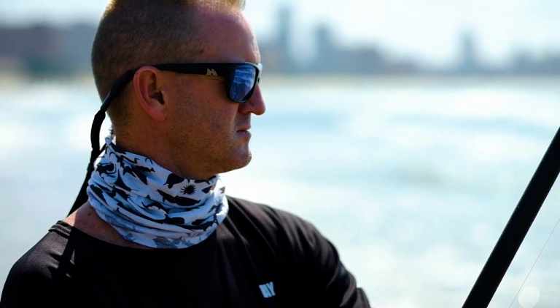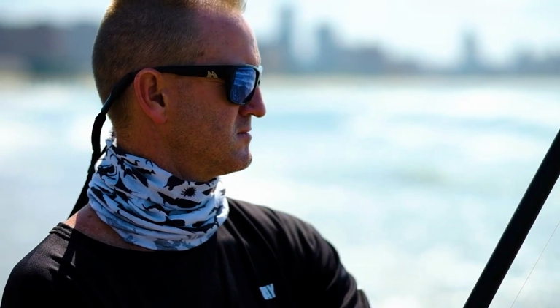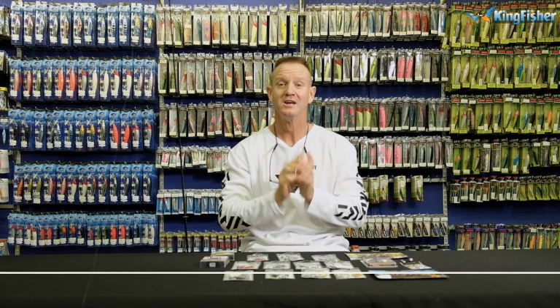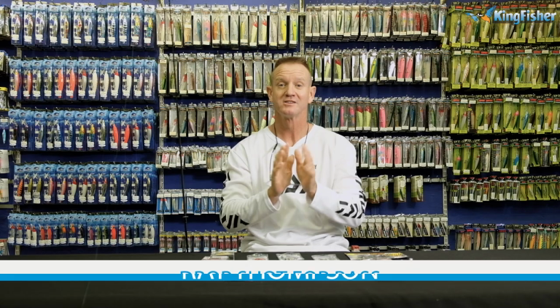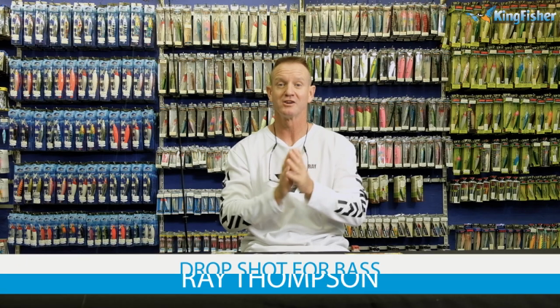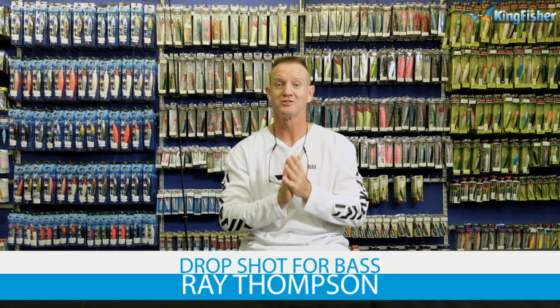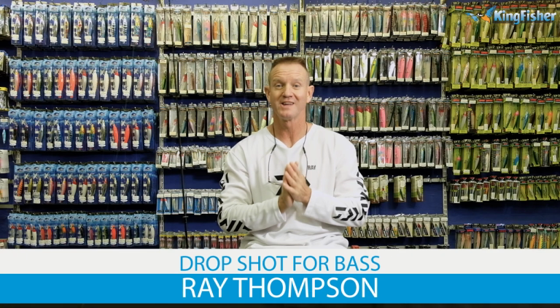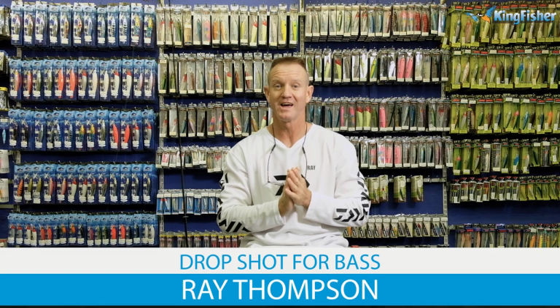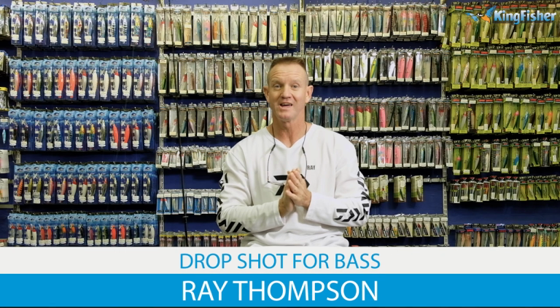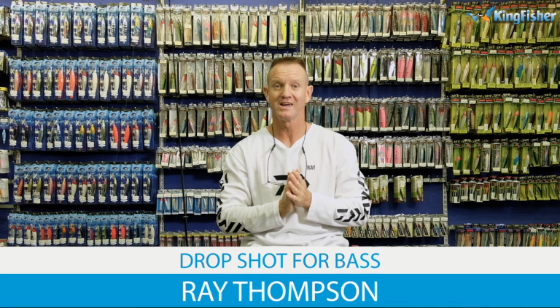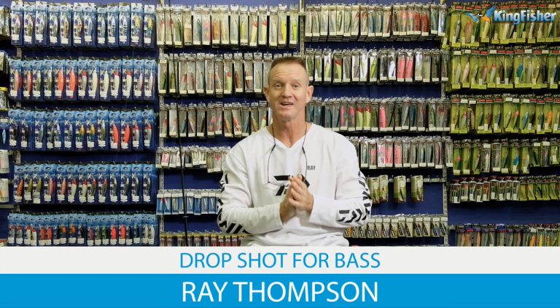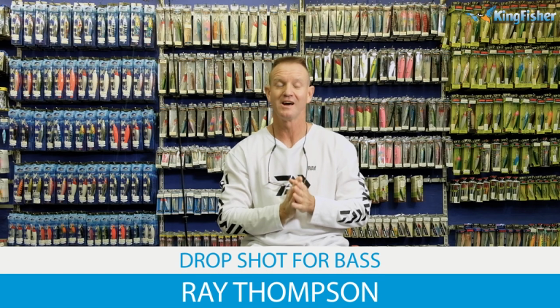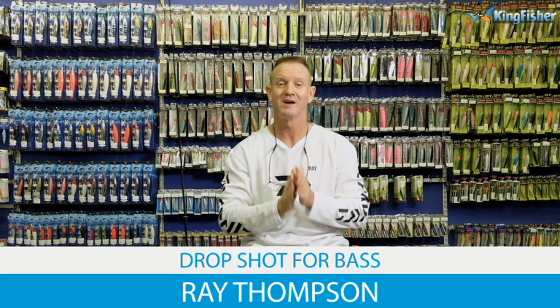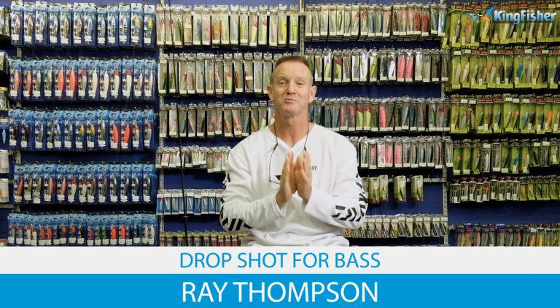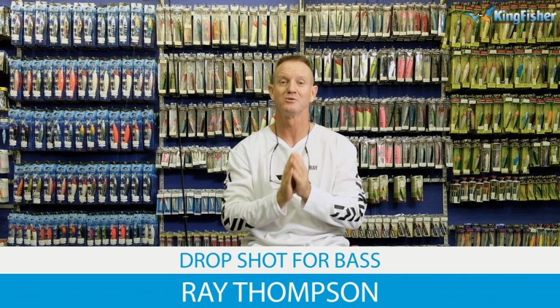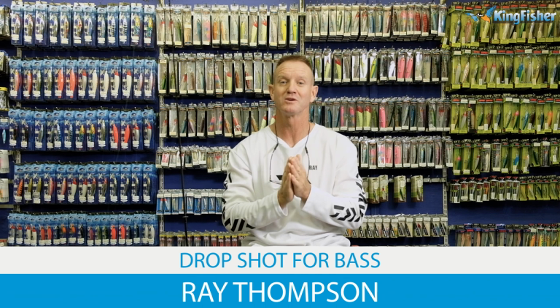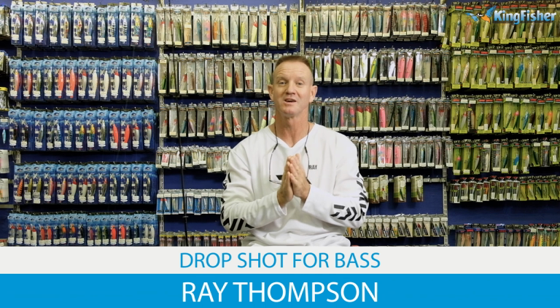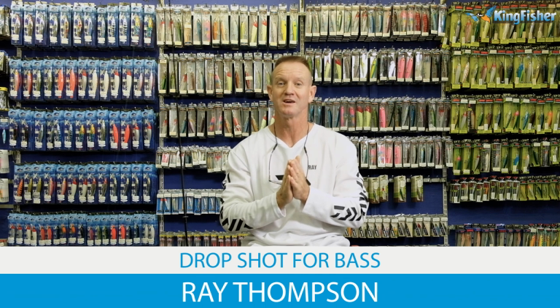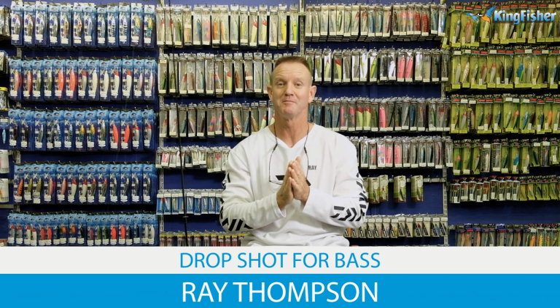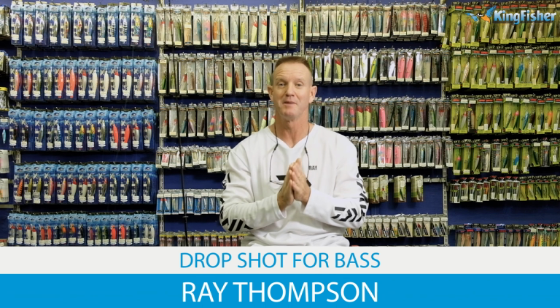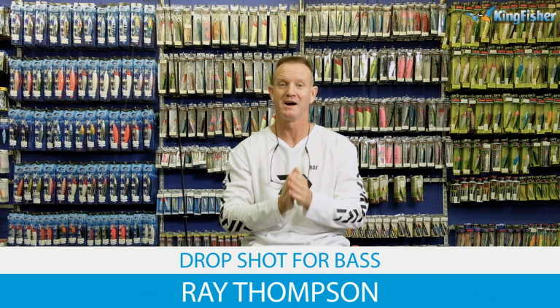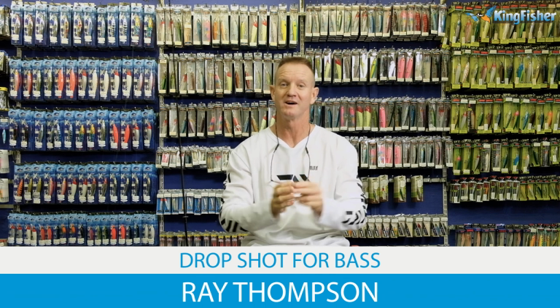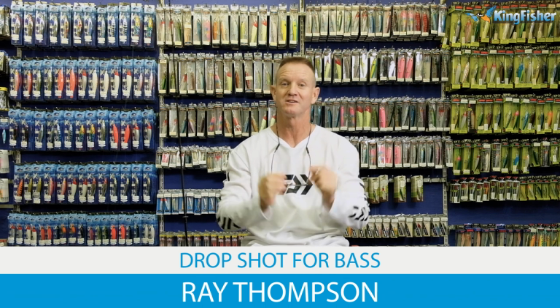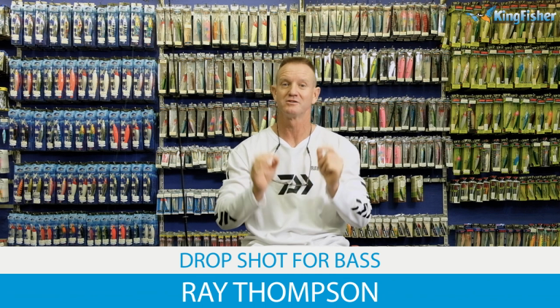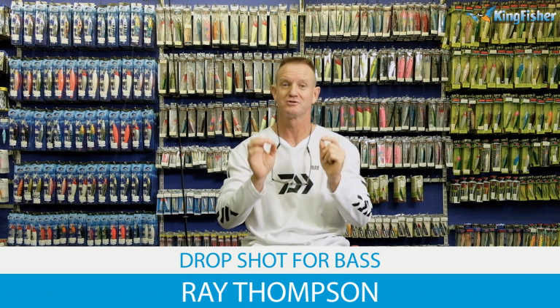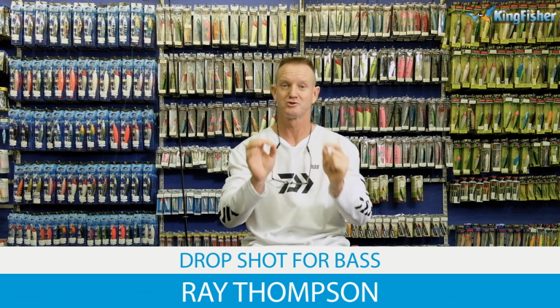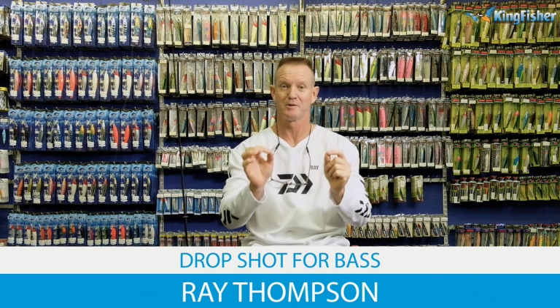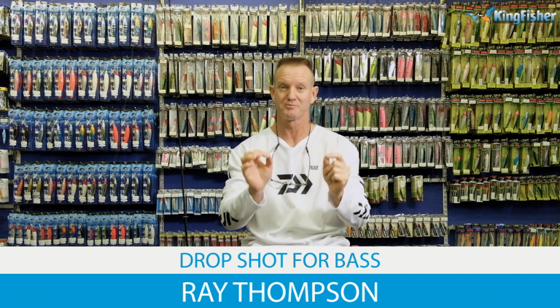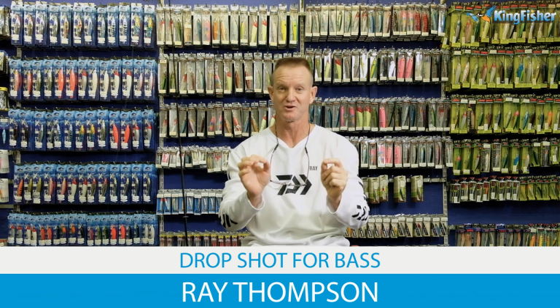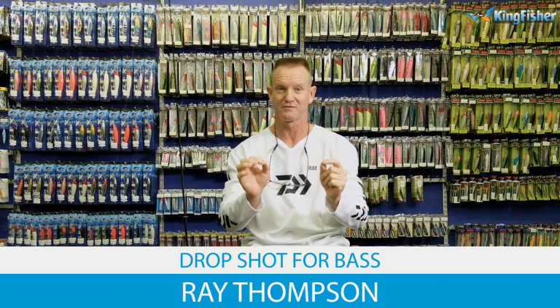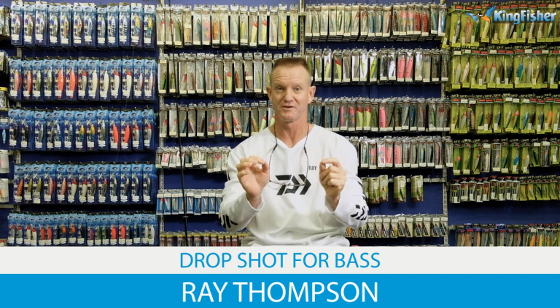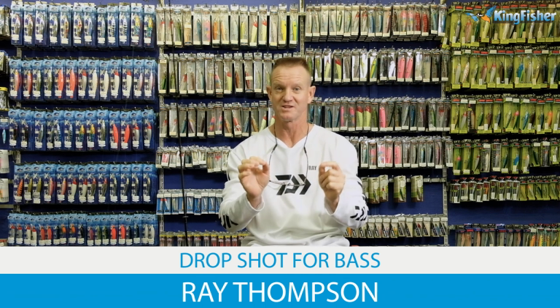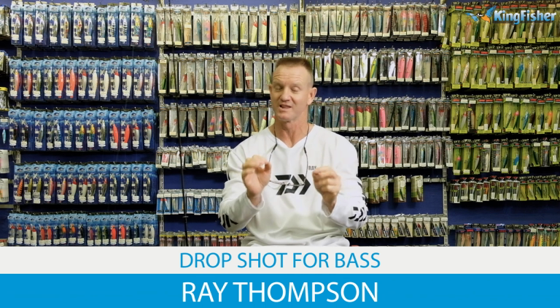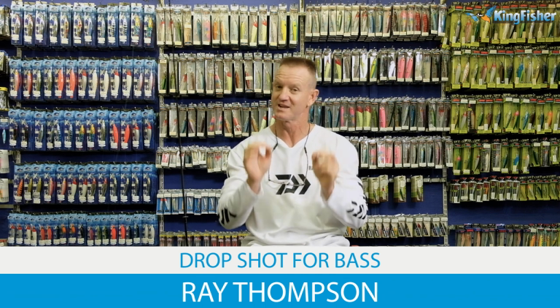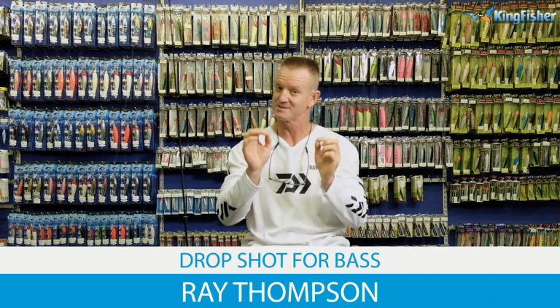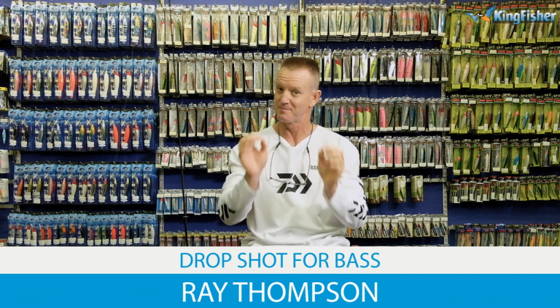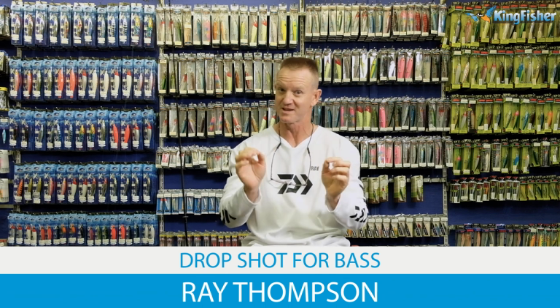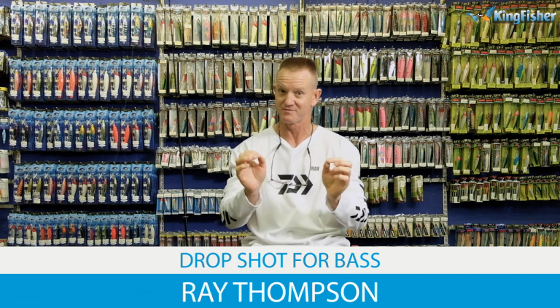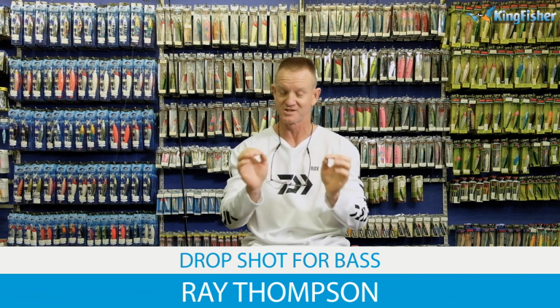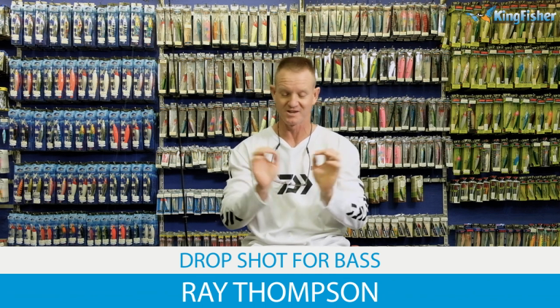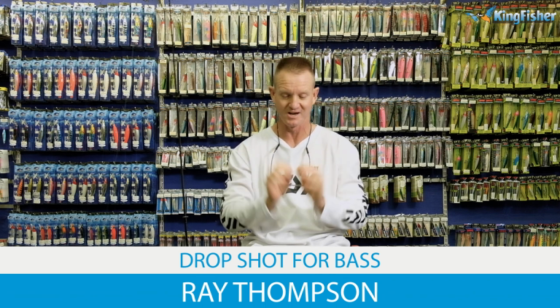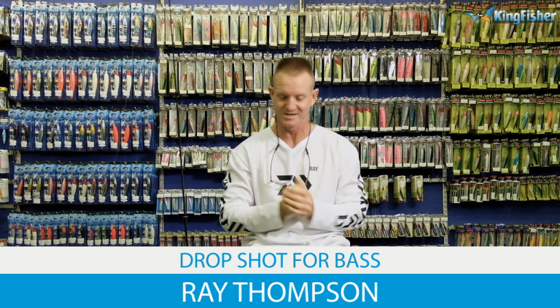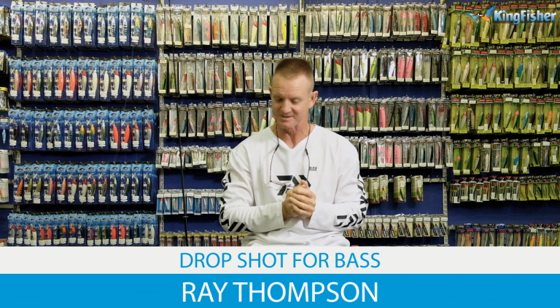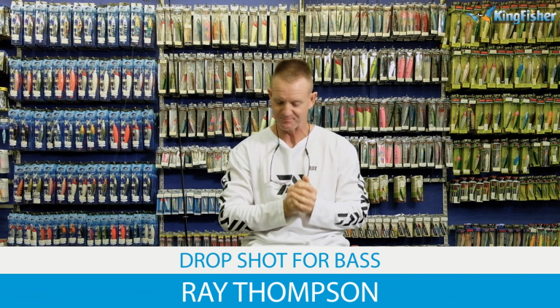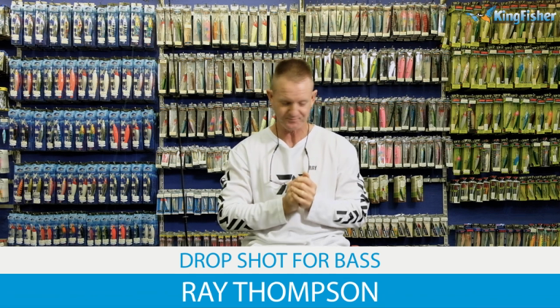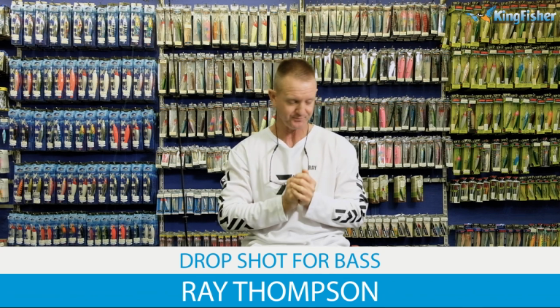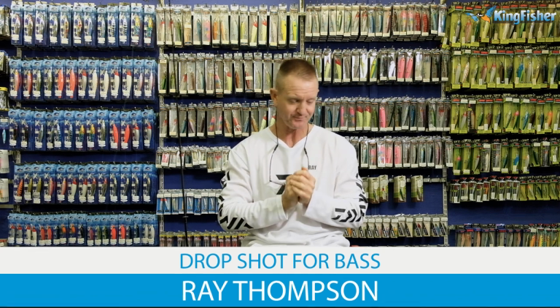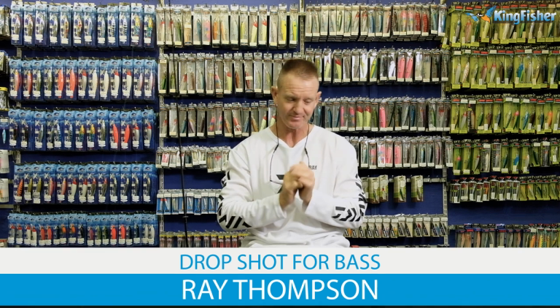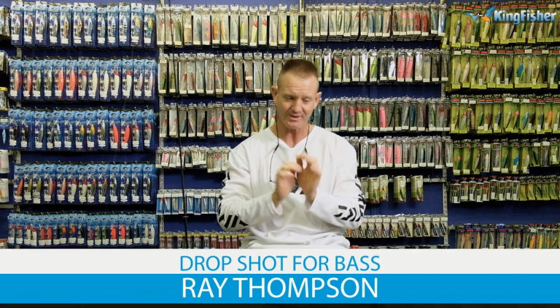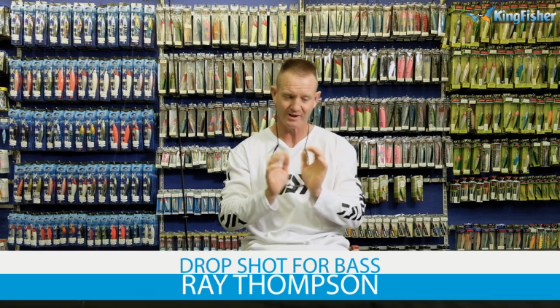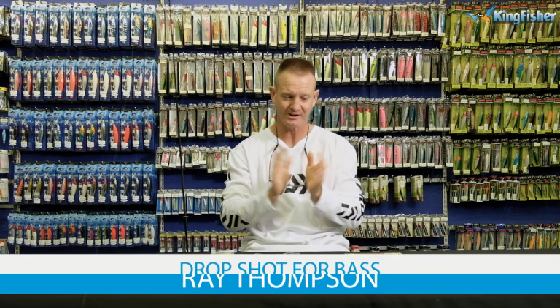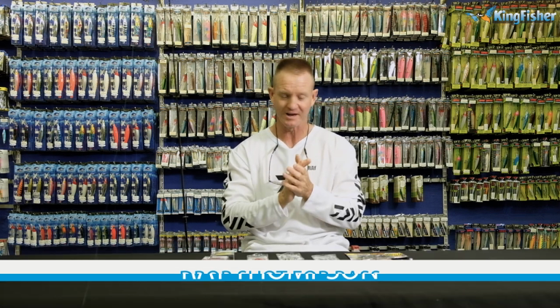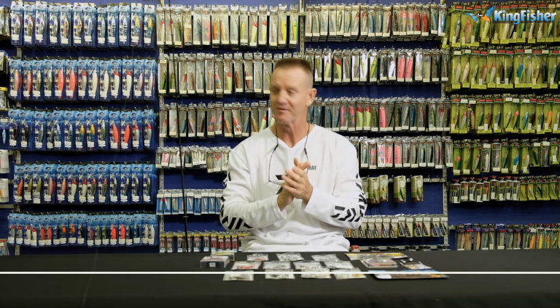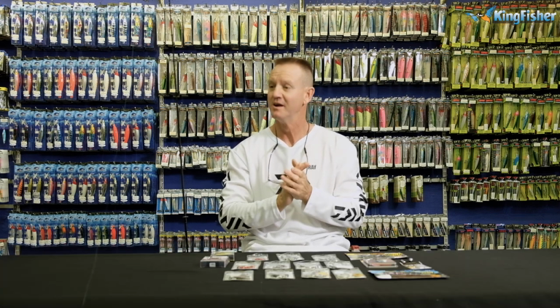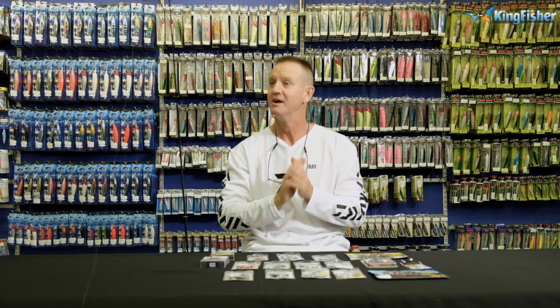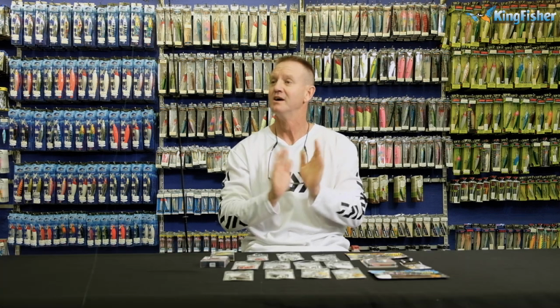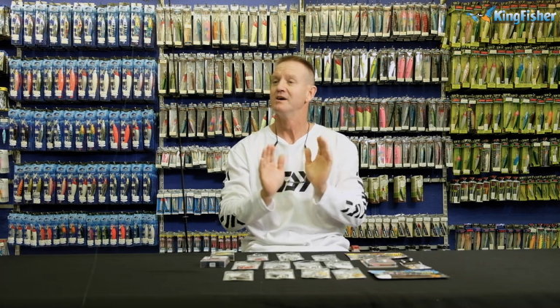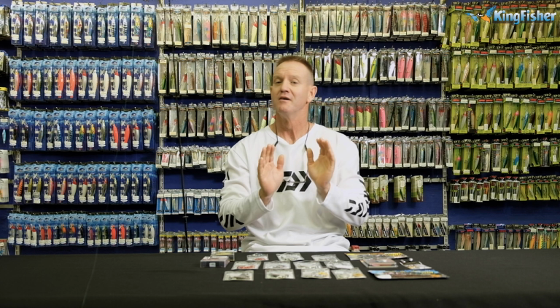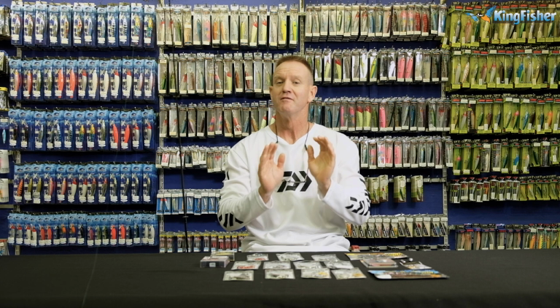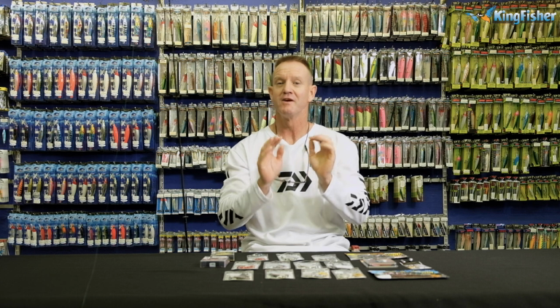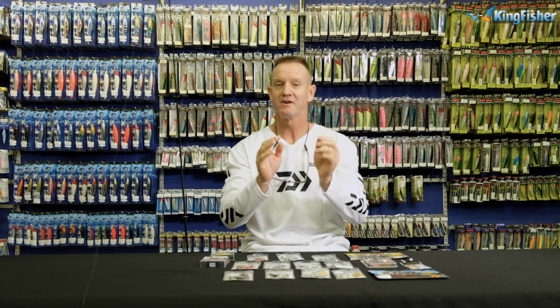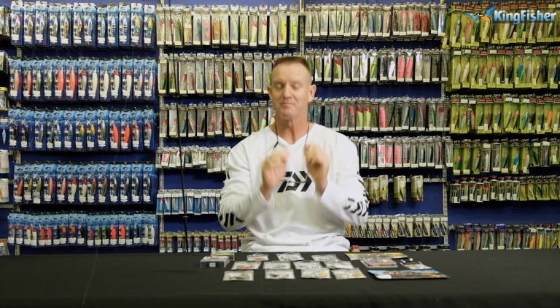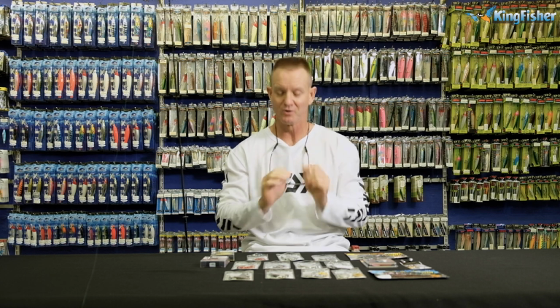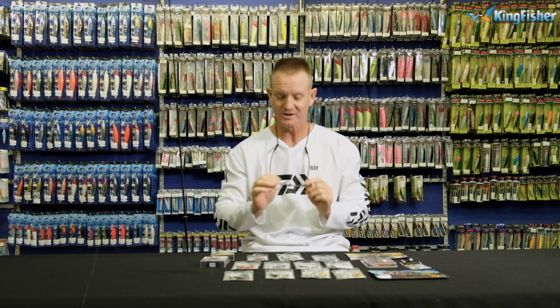Today I'm talking about drop shot fishing — that's bass fishing, guys. Very important. I'm just going to quickly go through a couple of the items that we require for drop shot fishing.